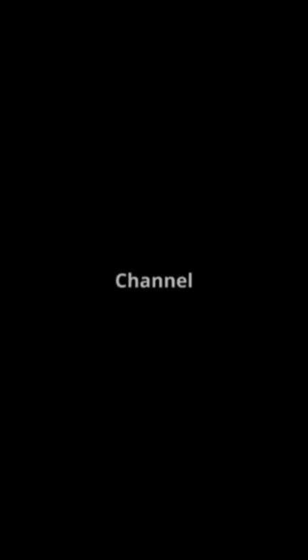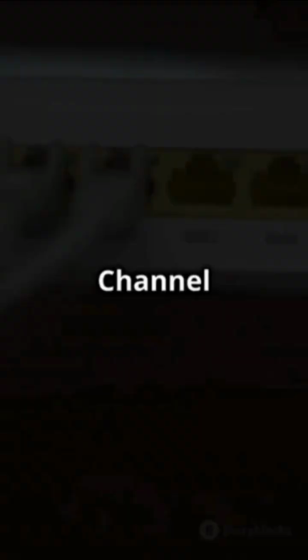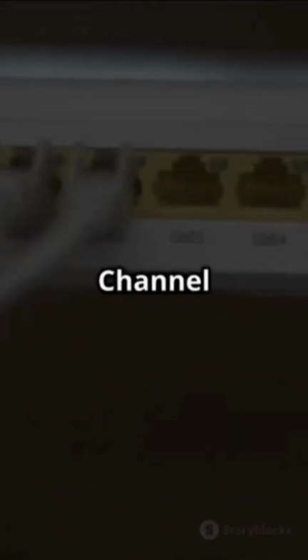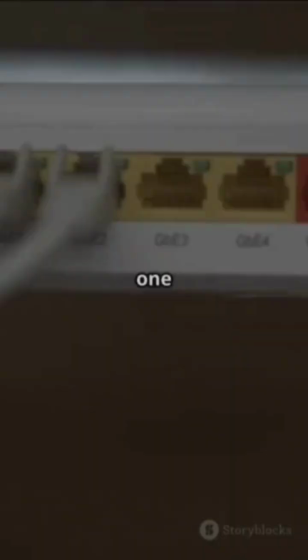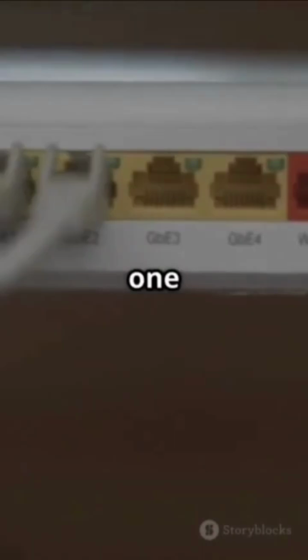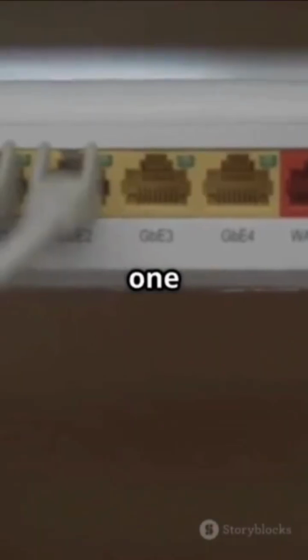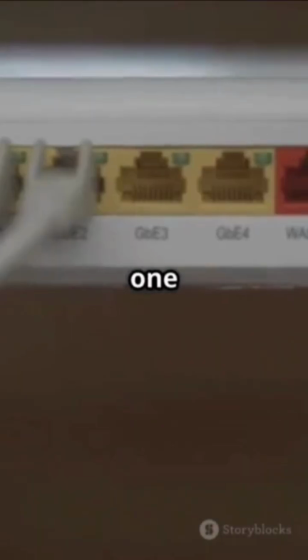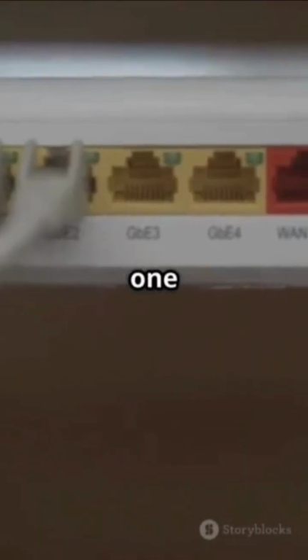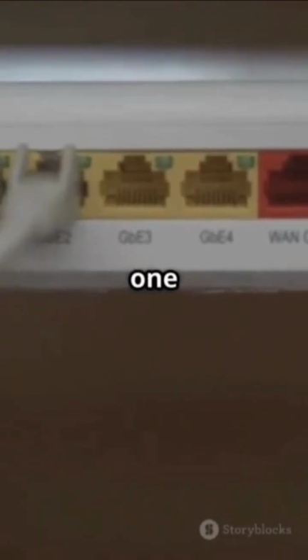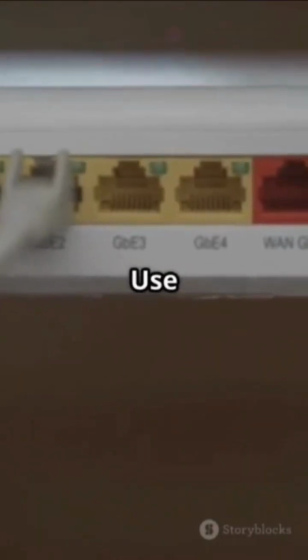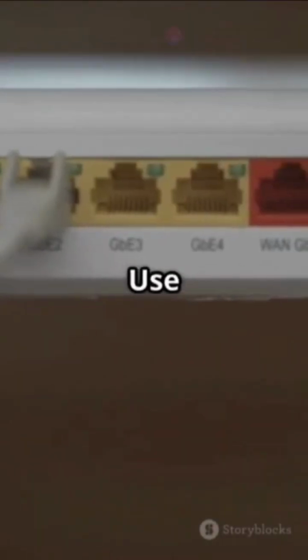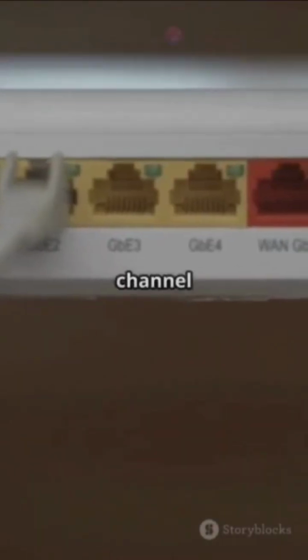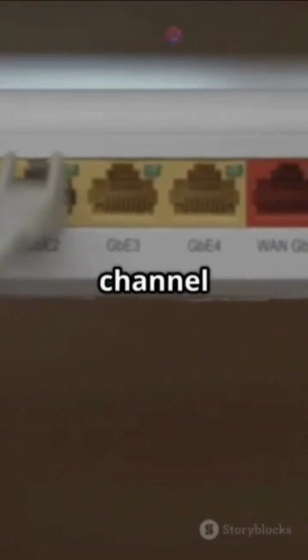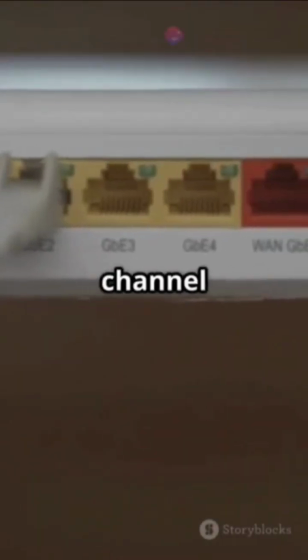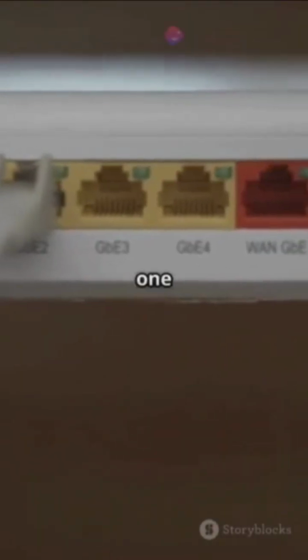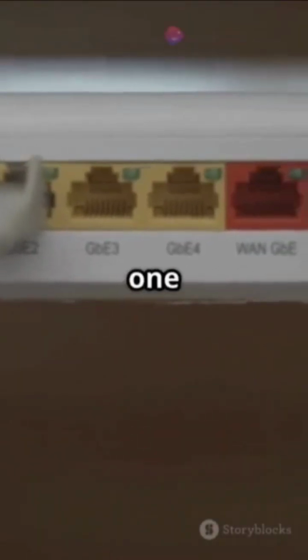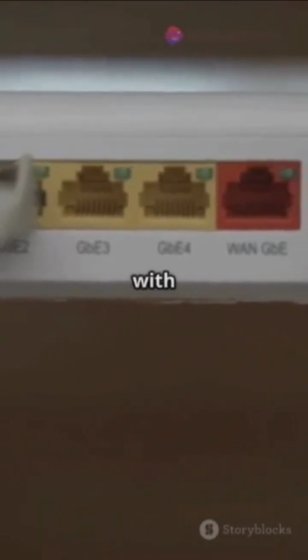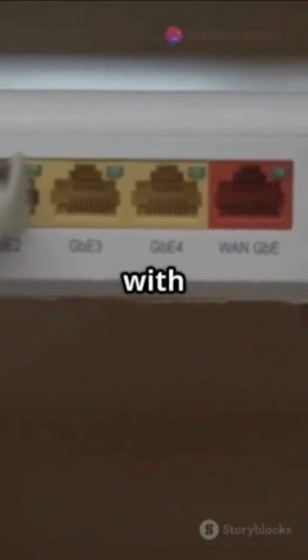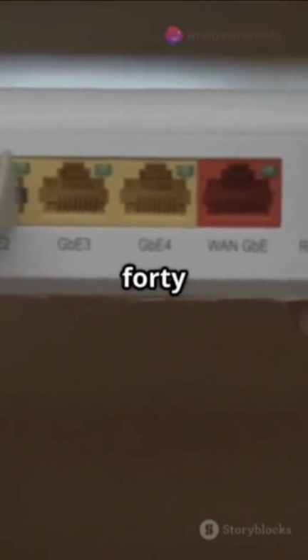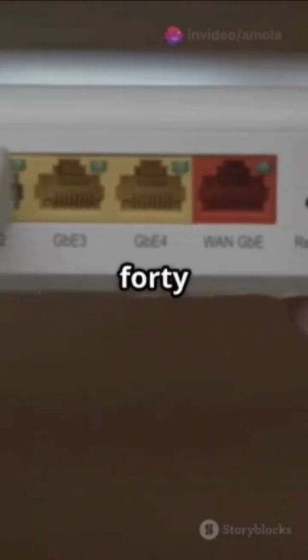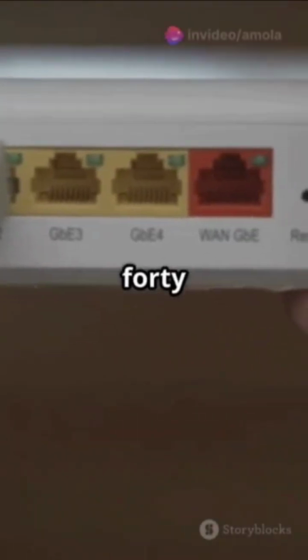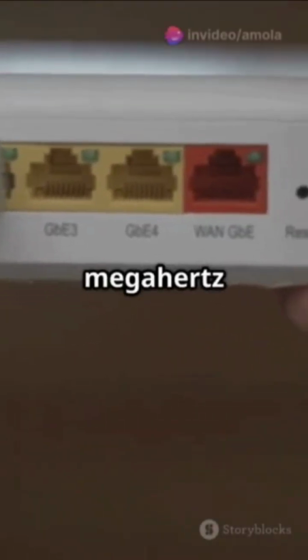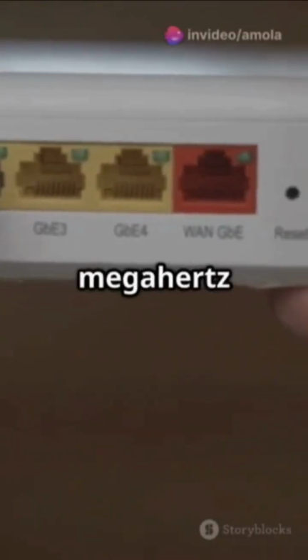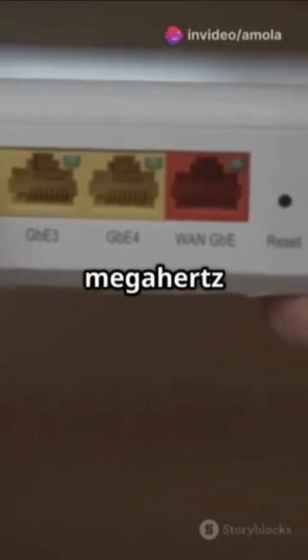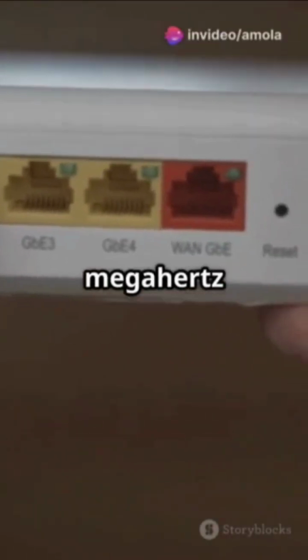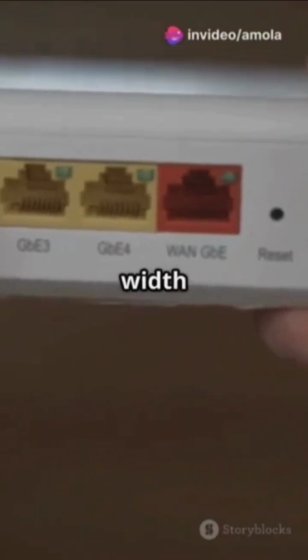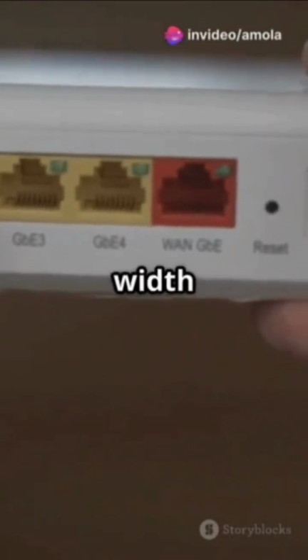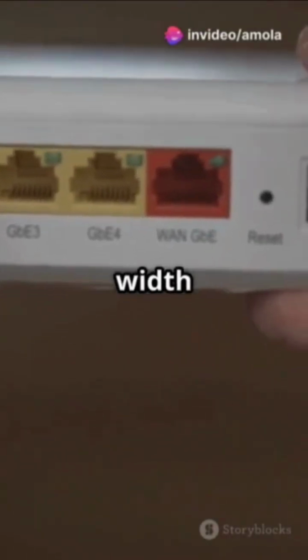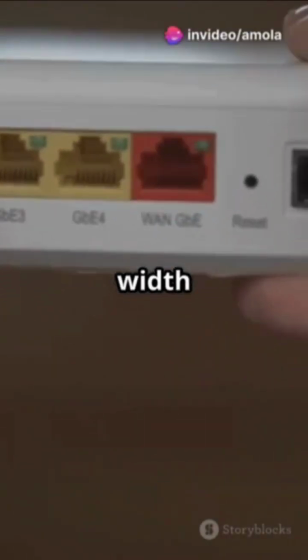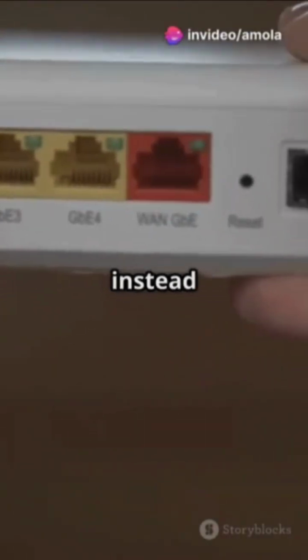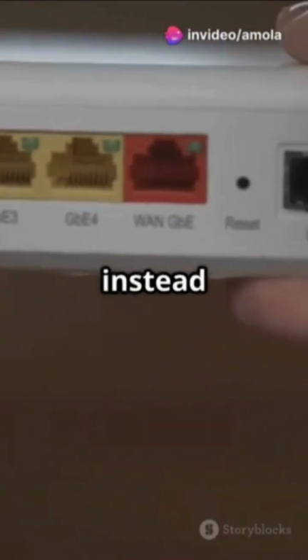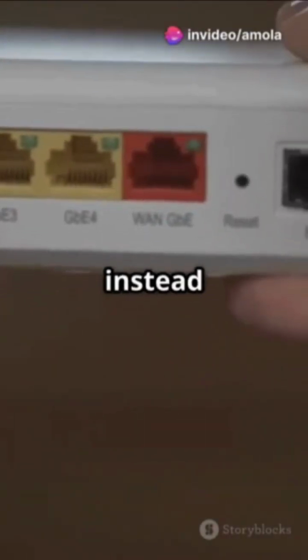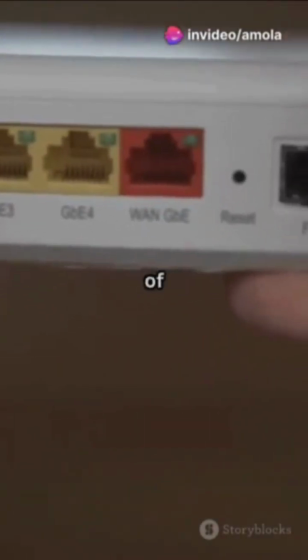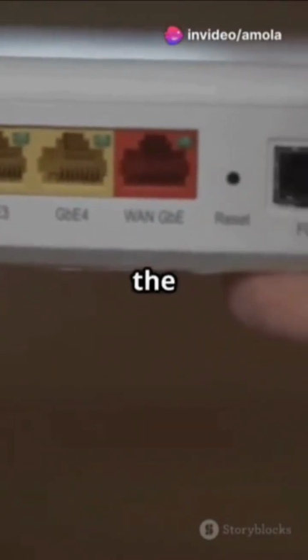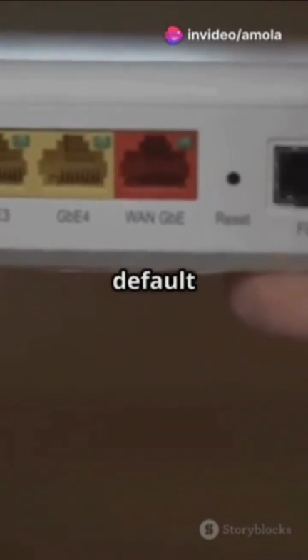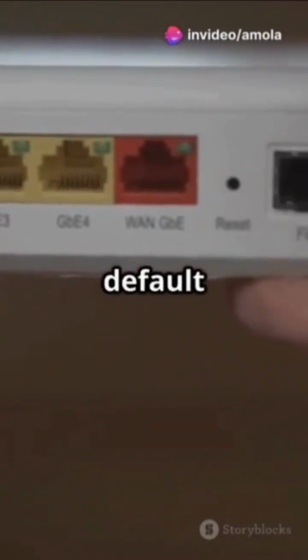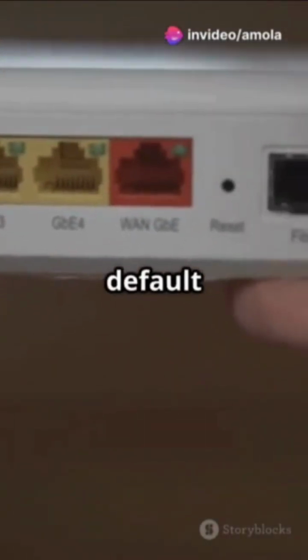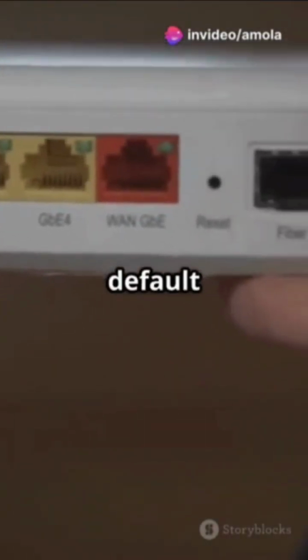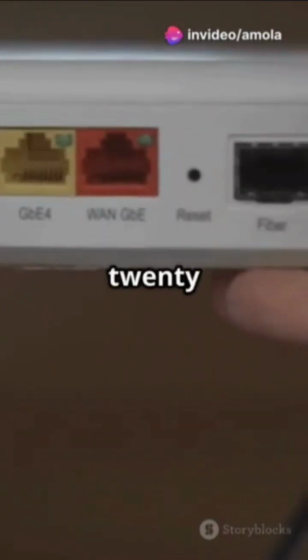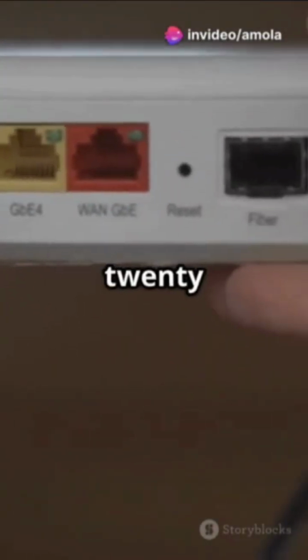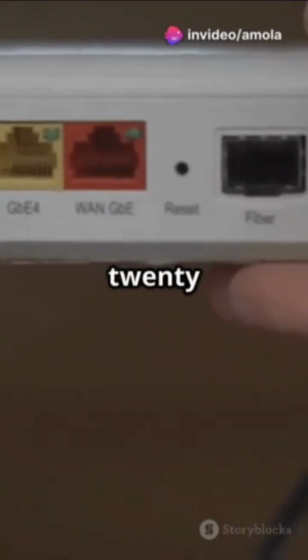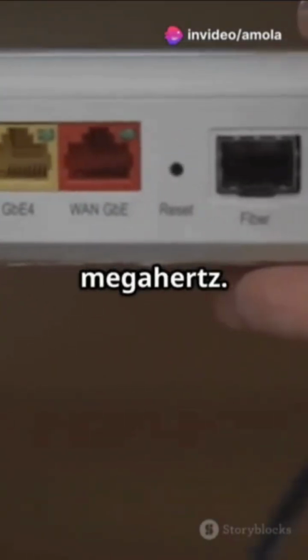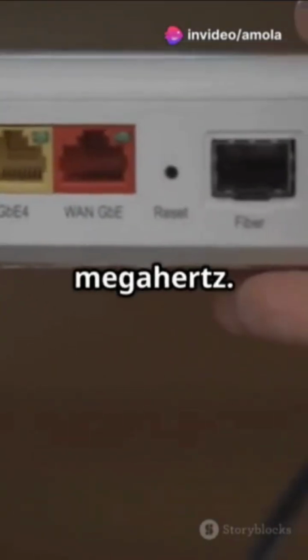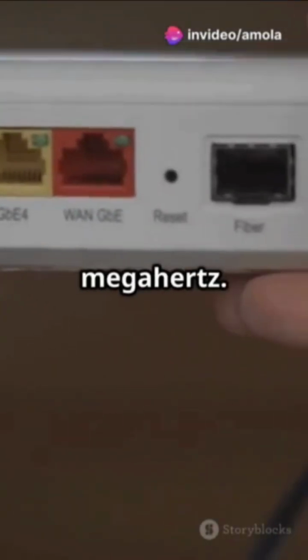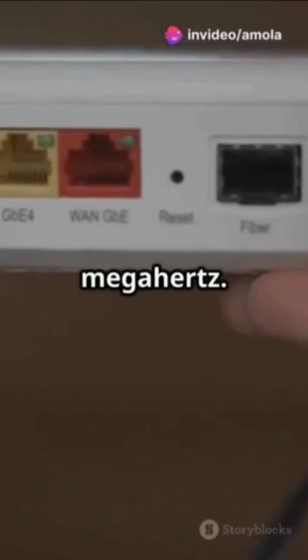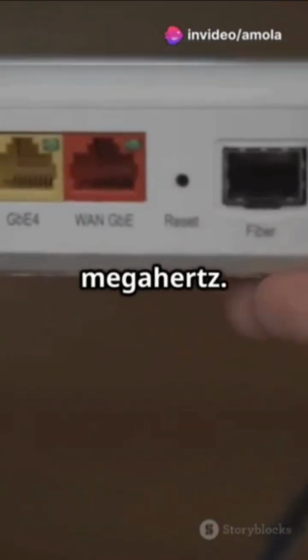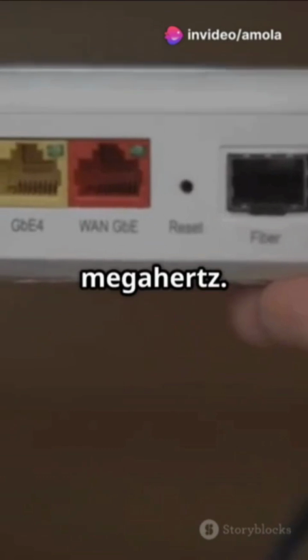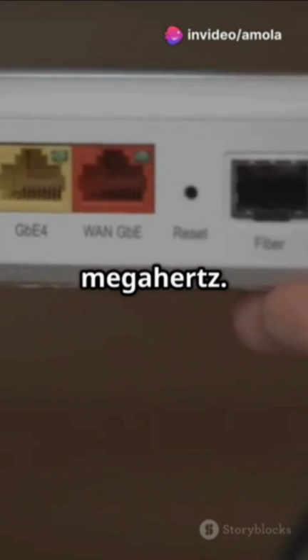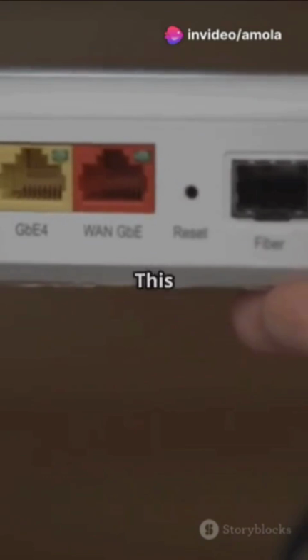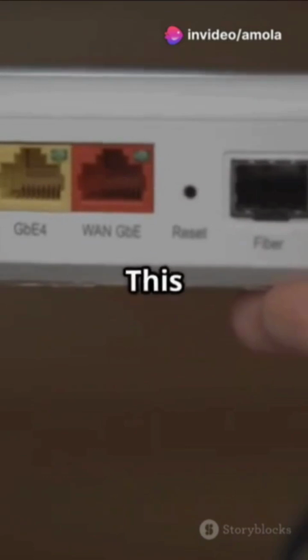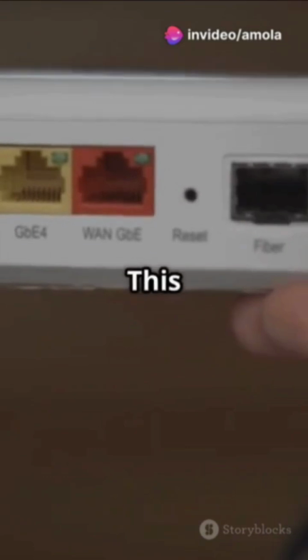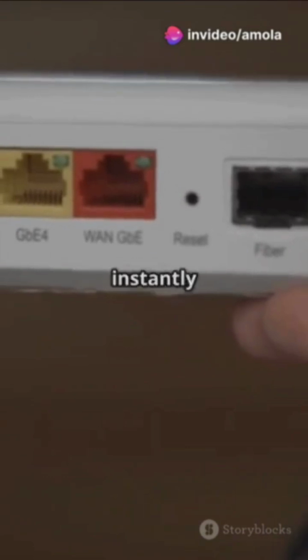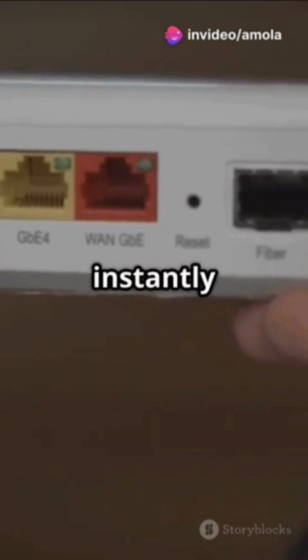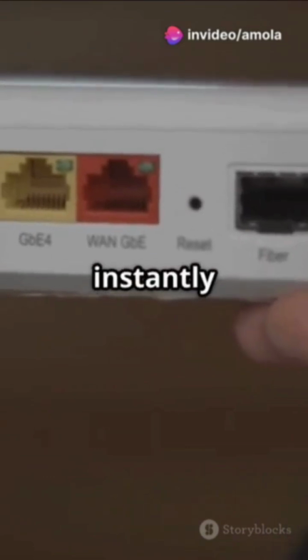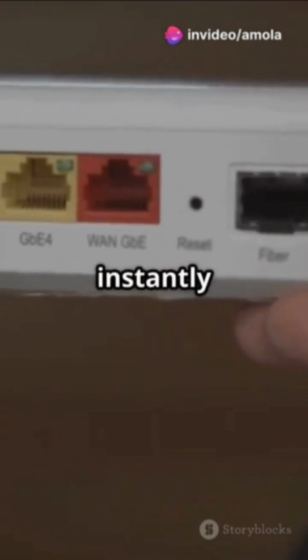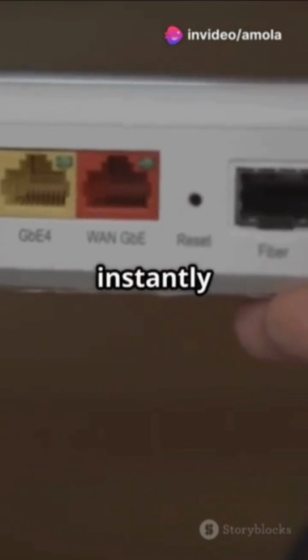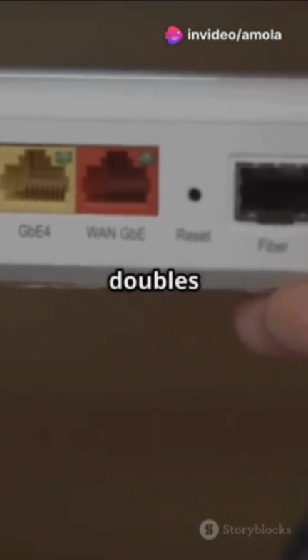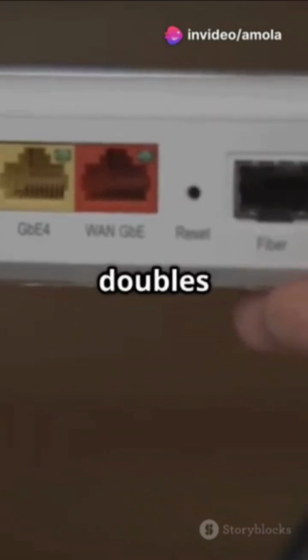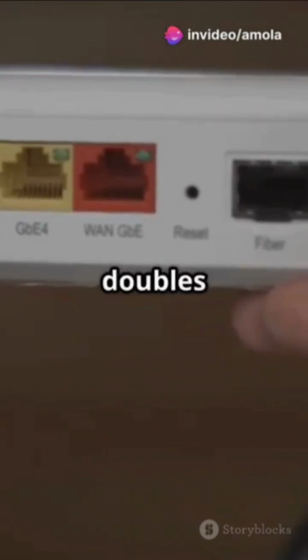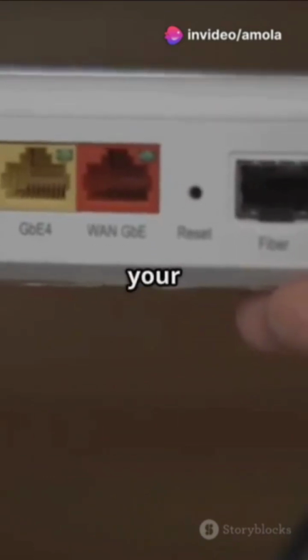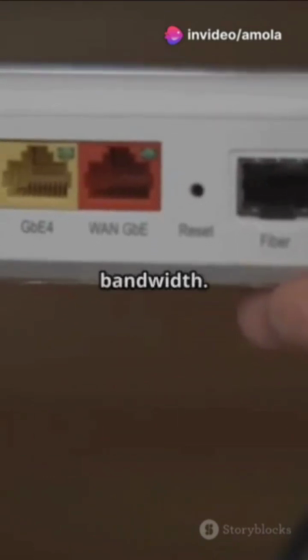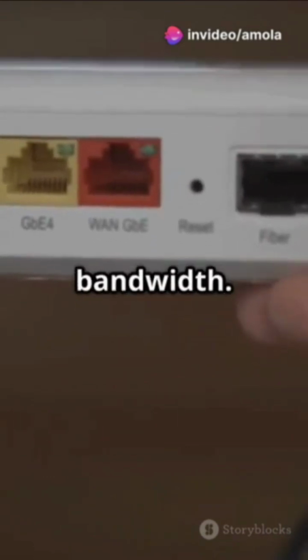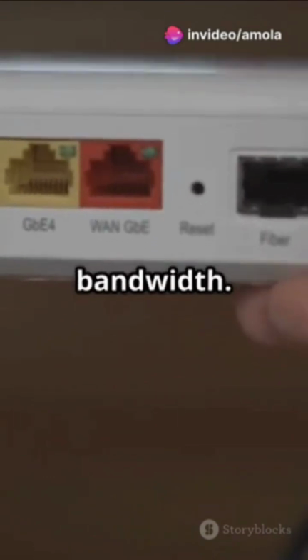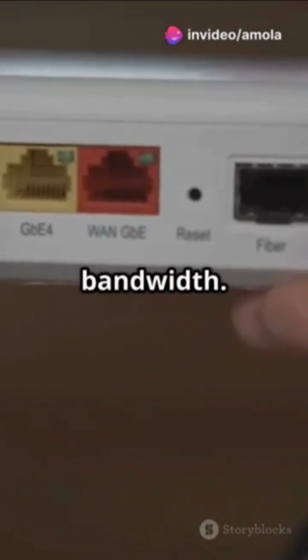Channel 1: Use channel 1 with 40 MHz width instead of the default 20 MHz. This instantly doubles your bandwidth.